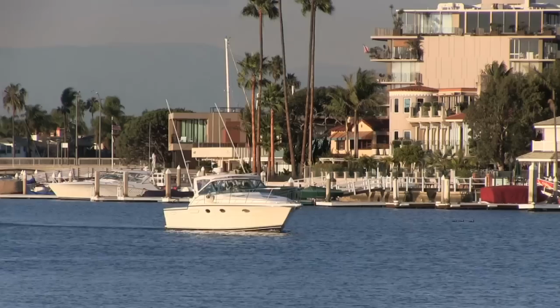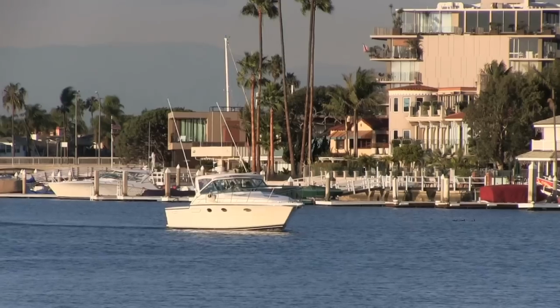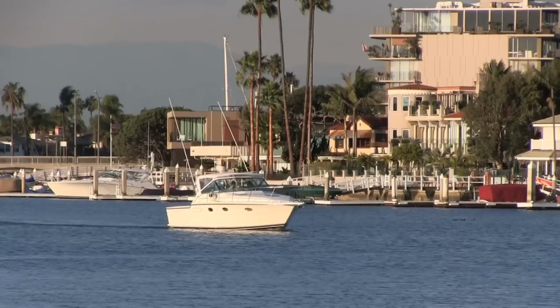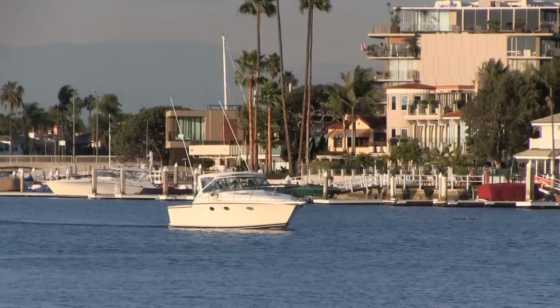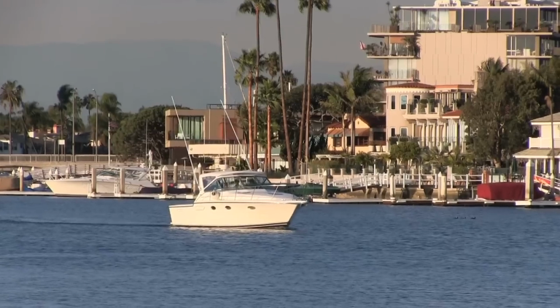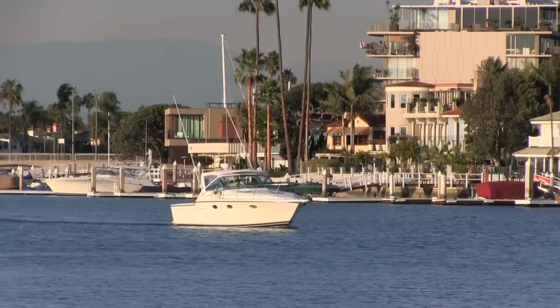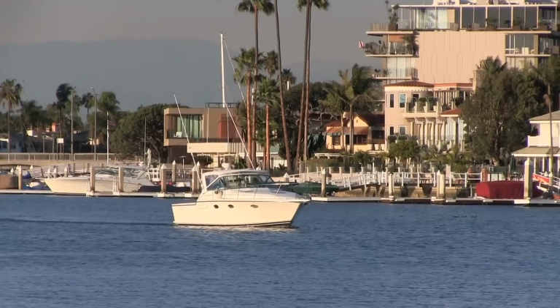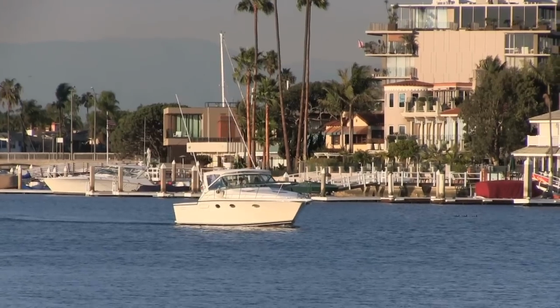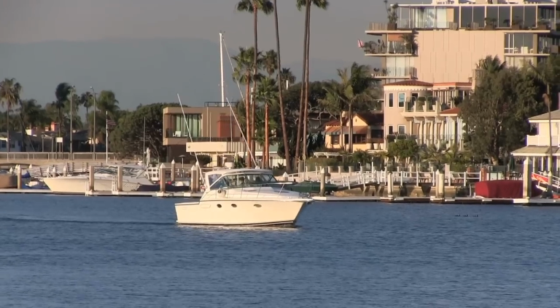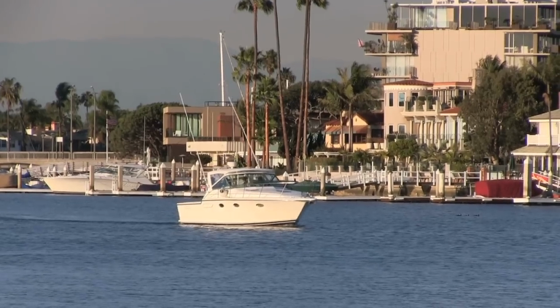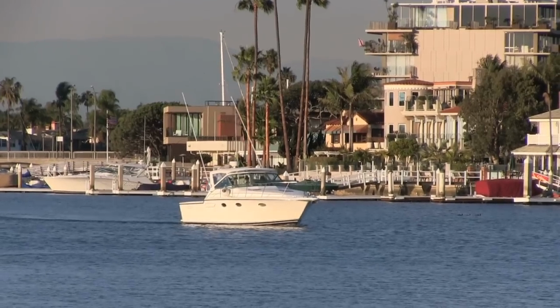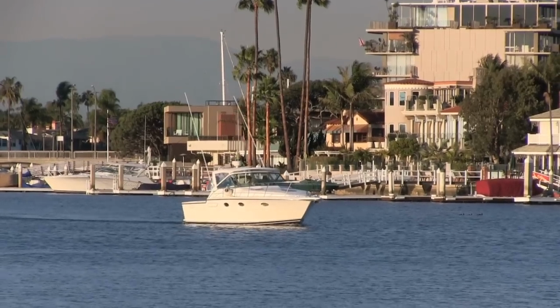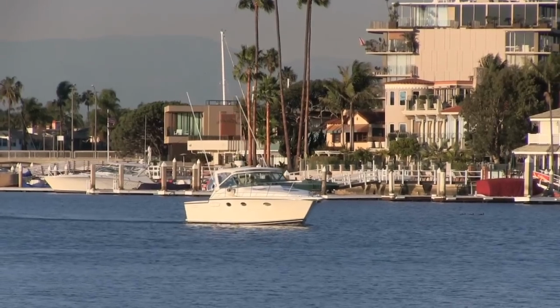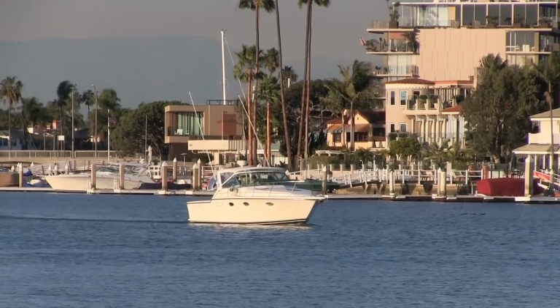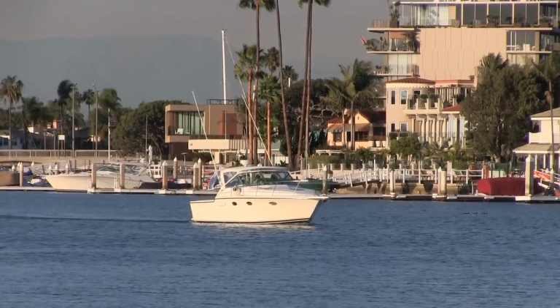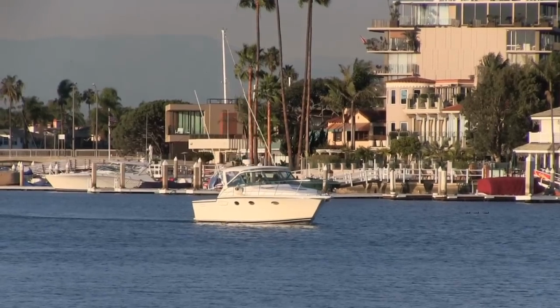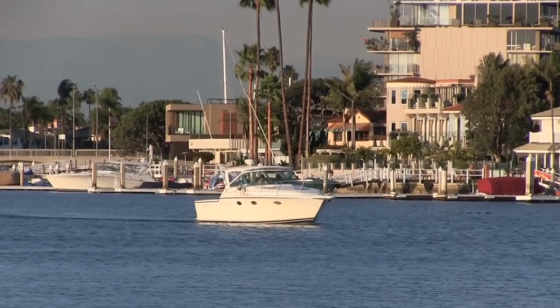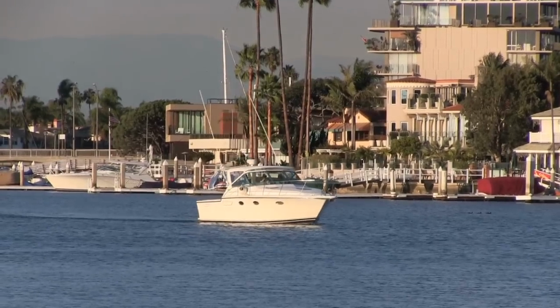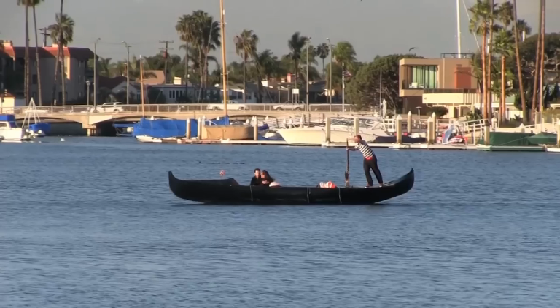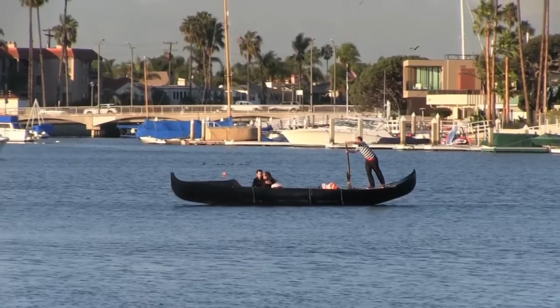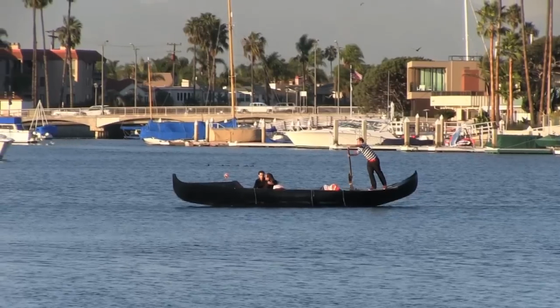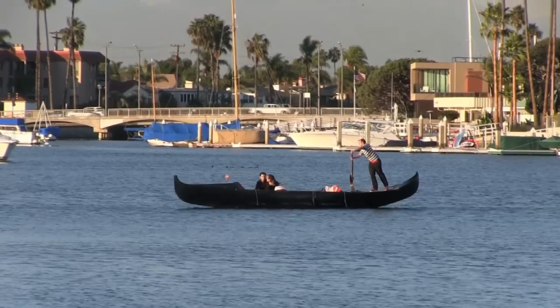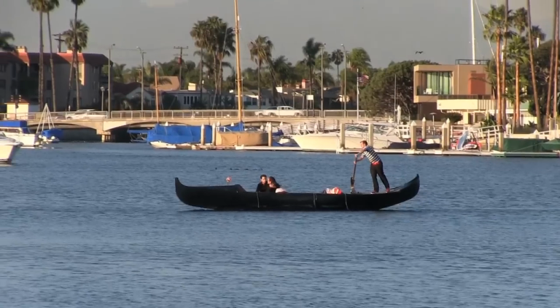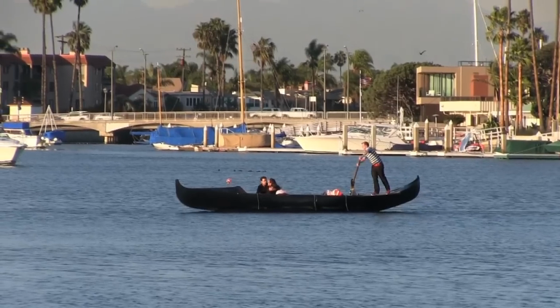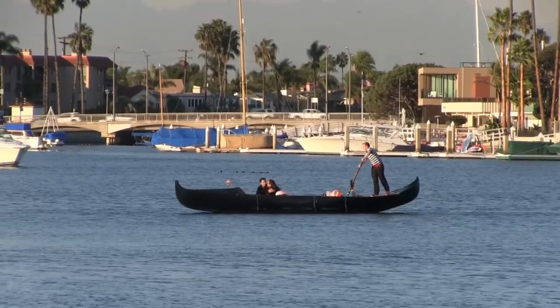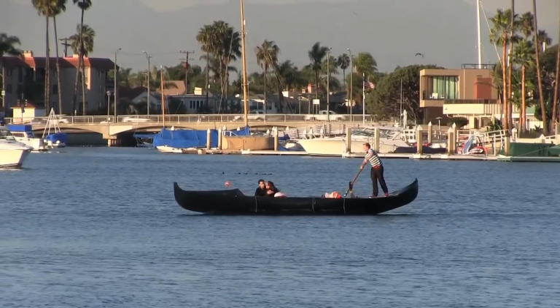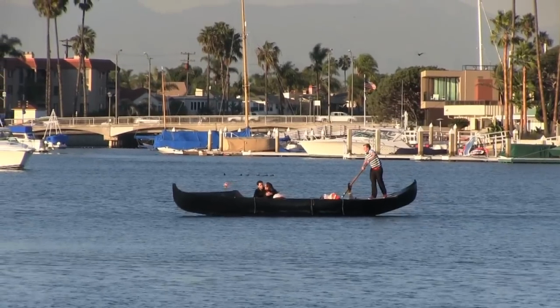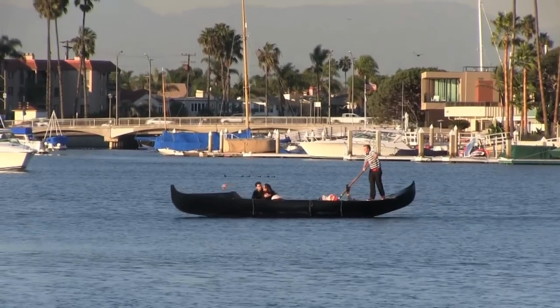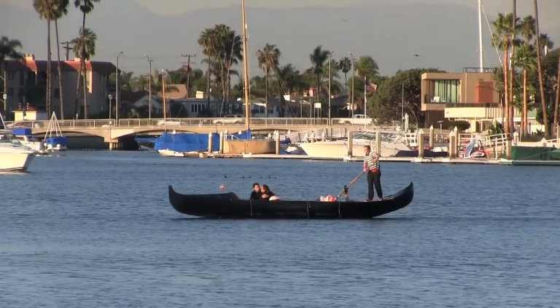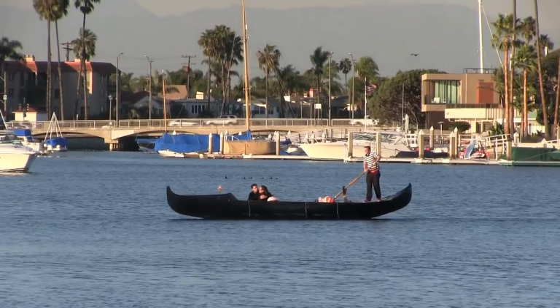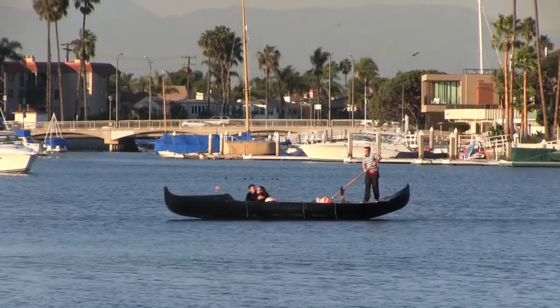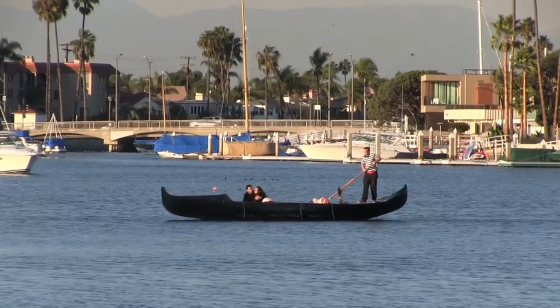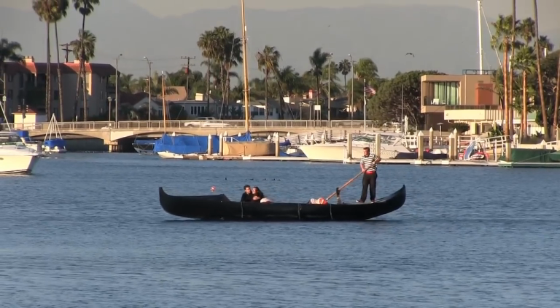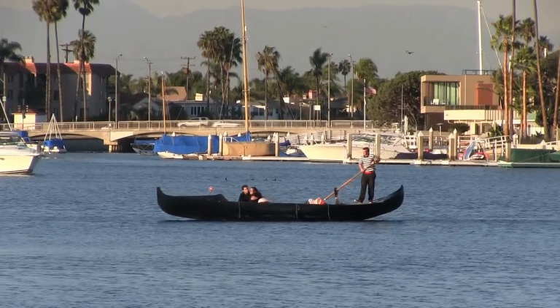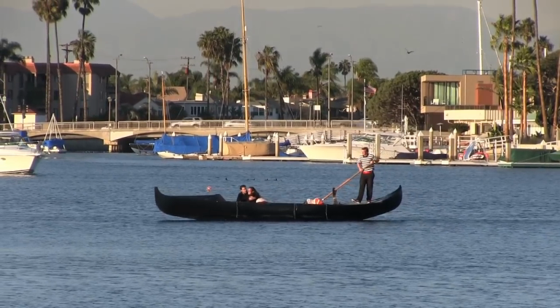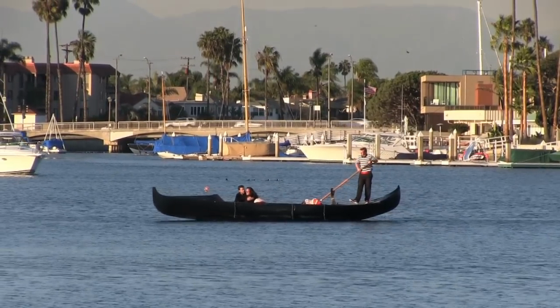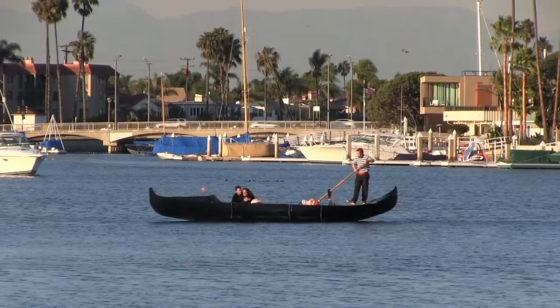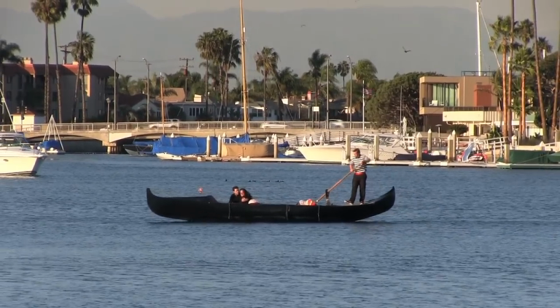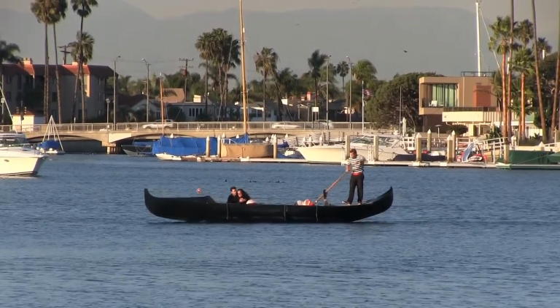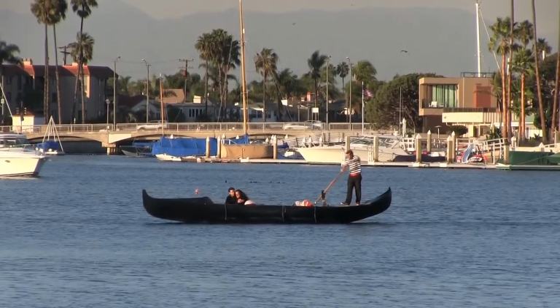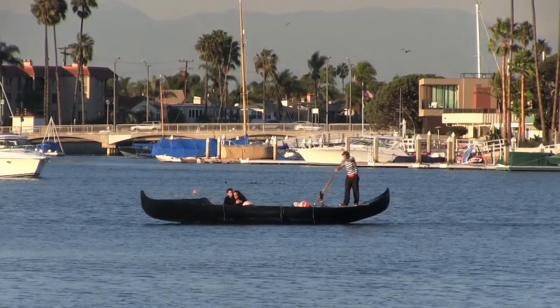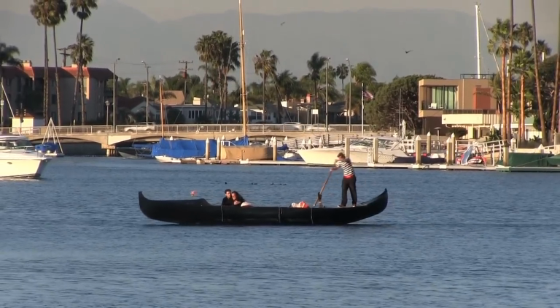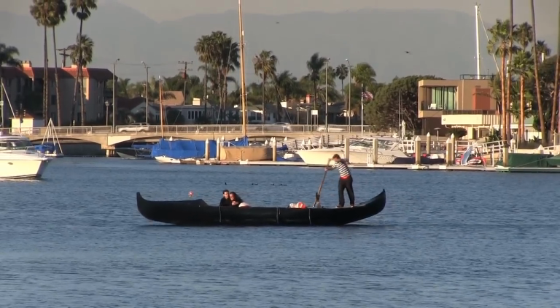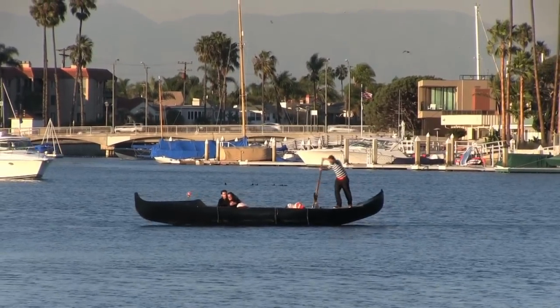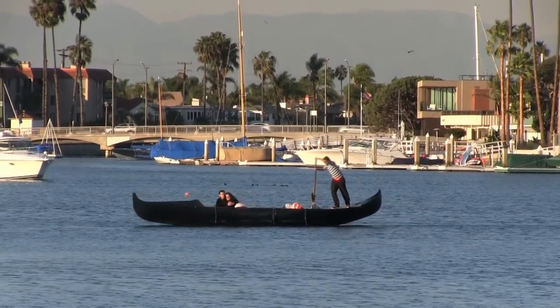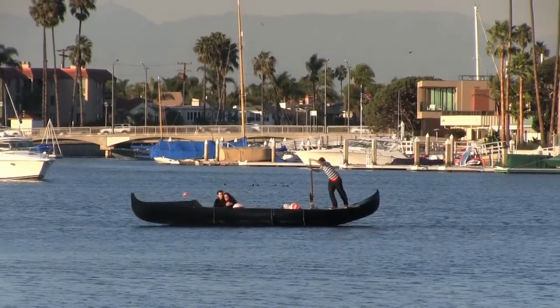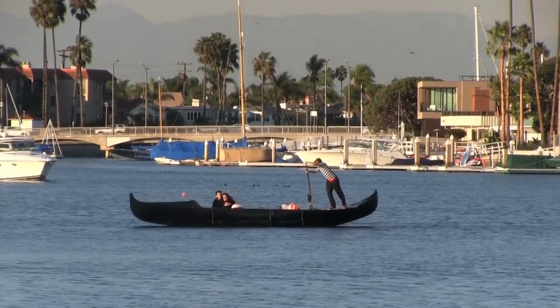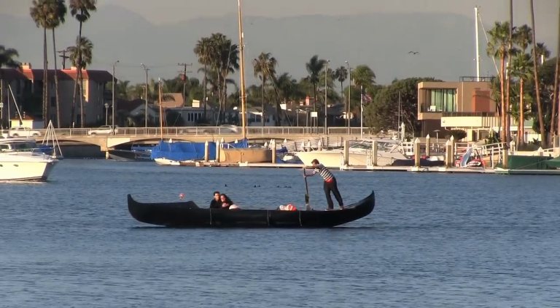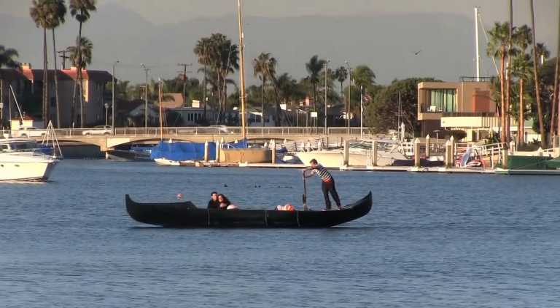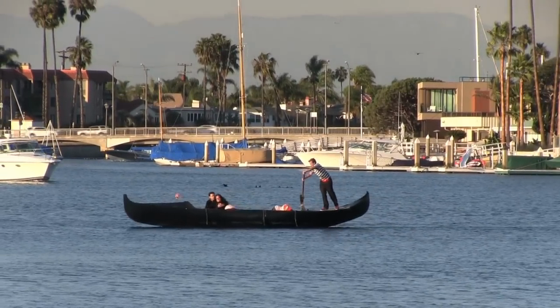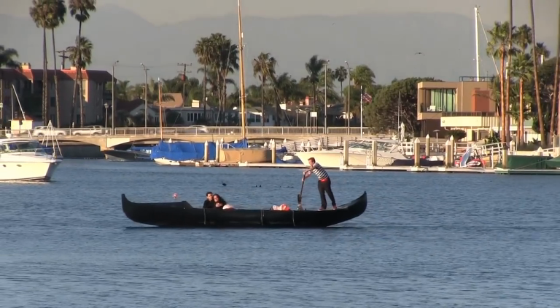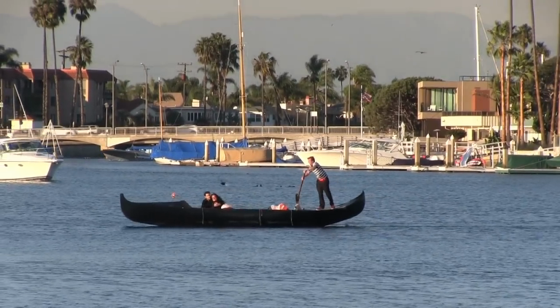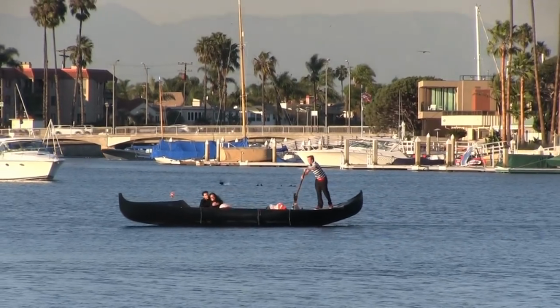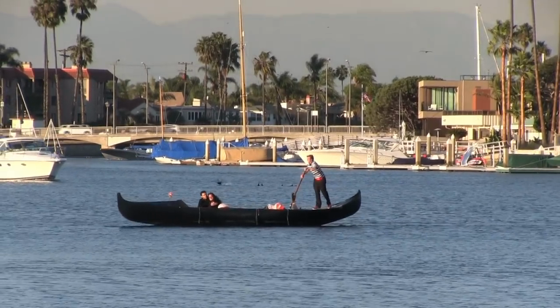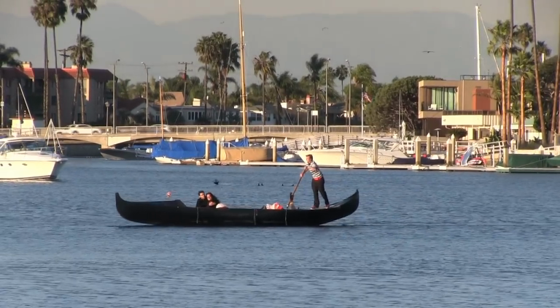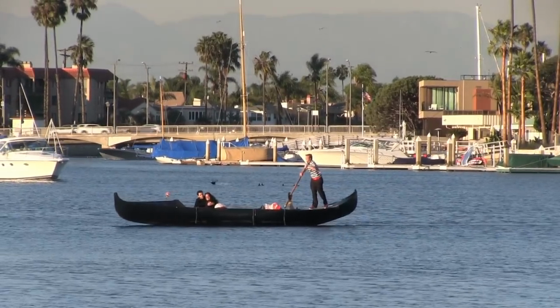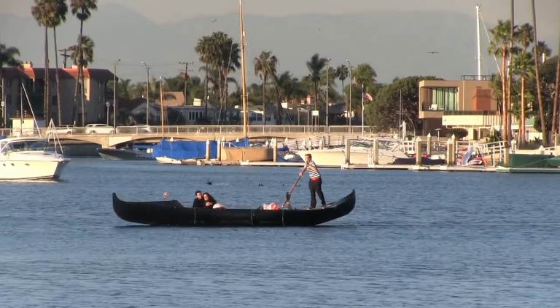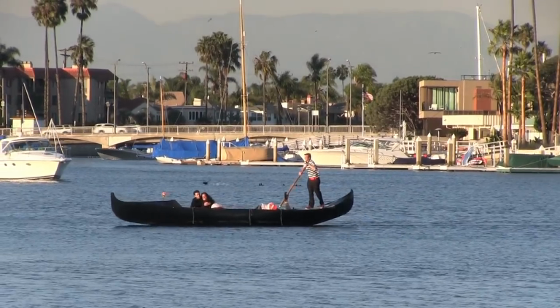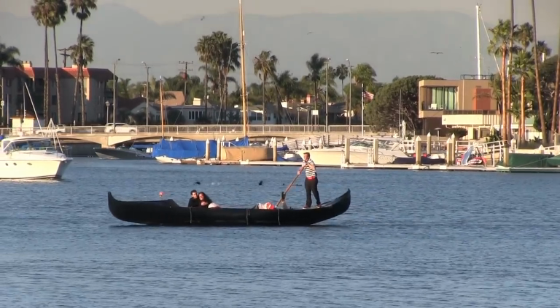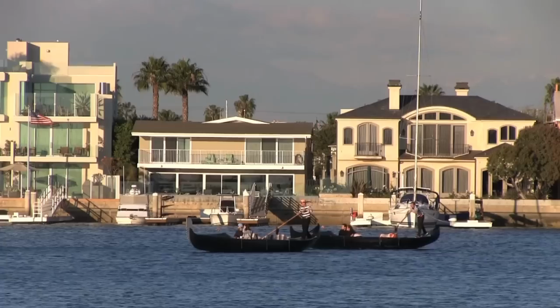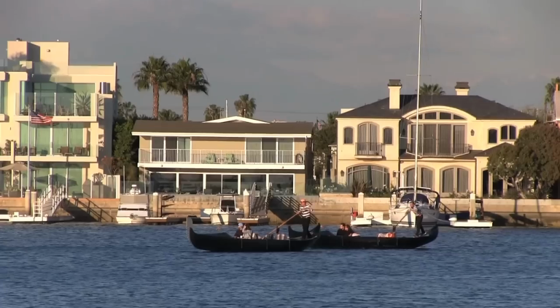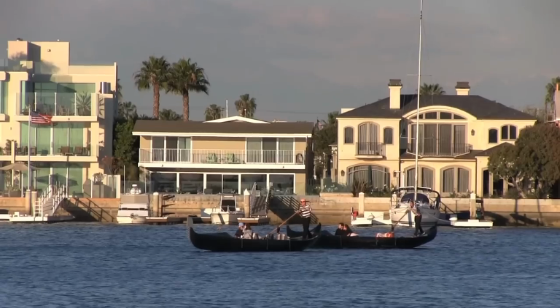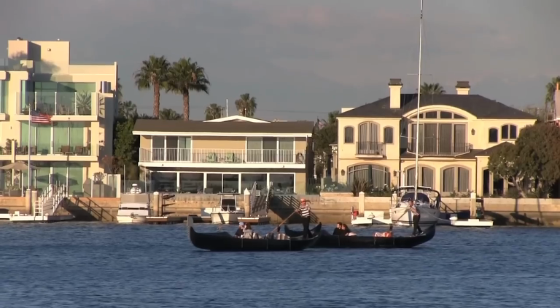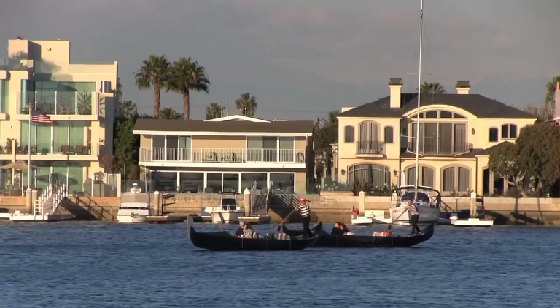Around sunset, head south to Naples, where you can enjoy a romantic gondola ride through the canals.